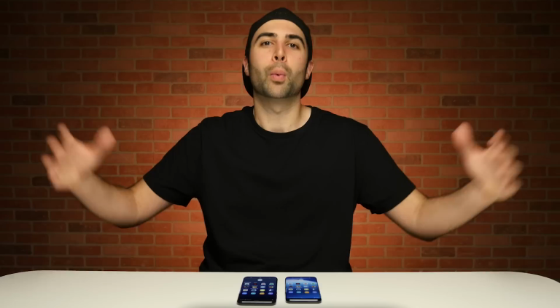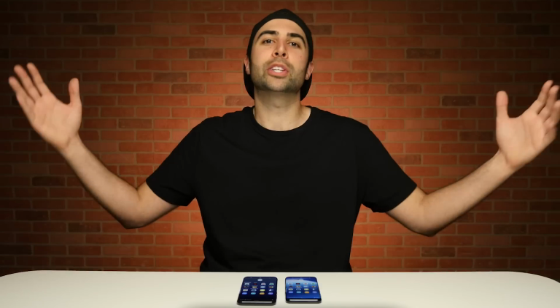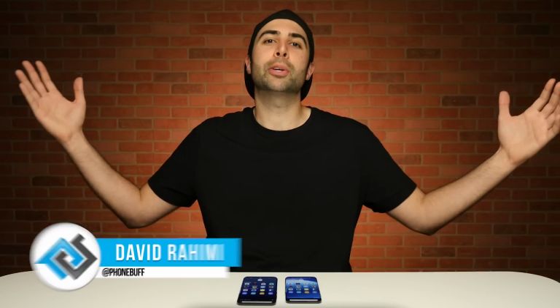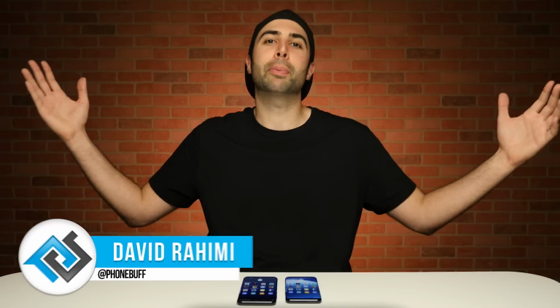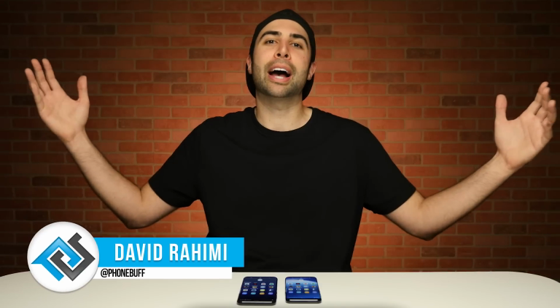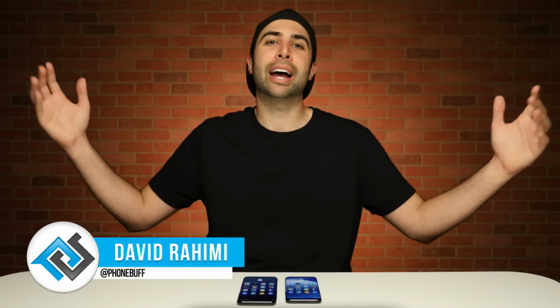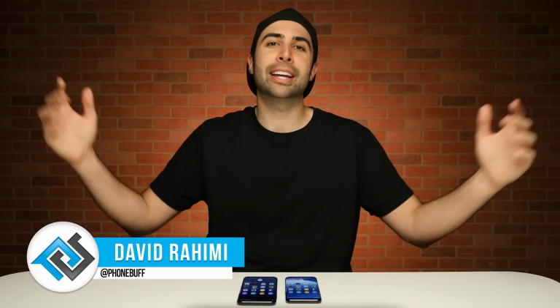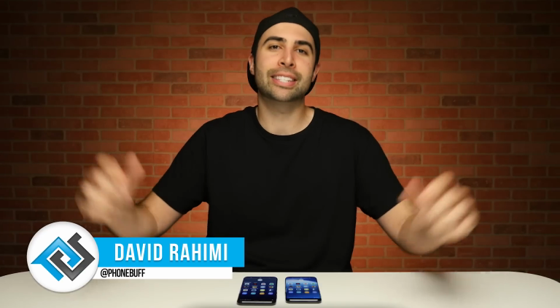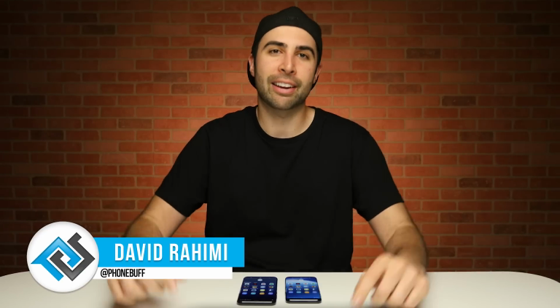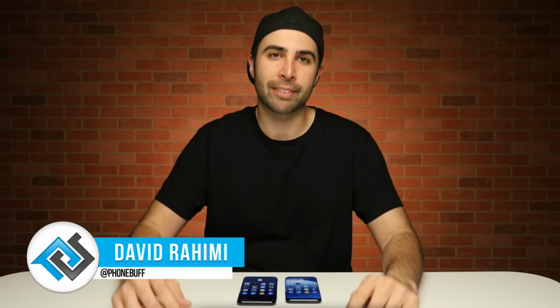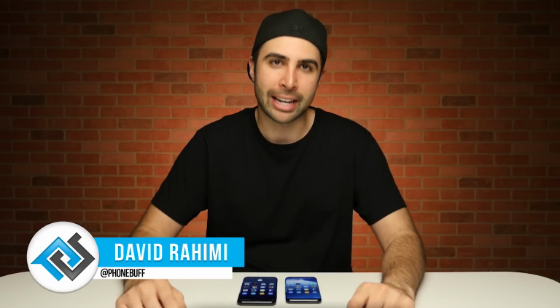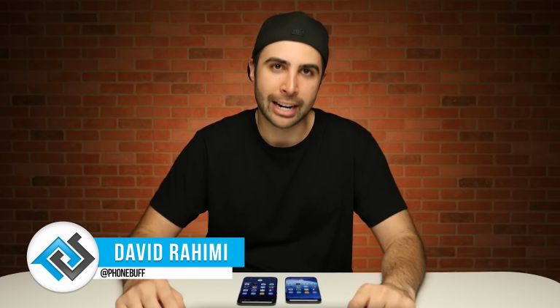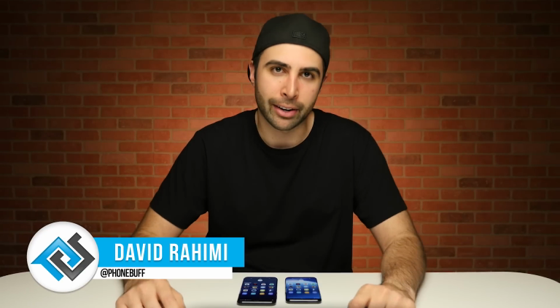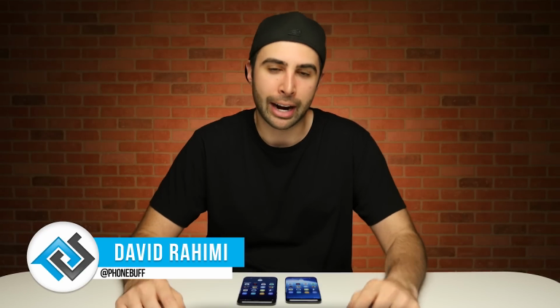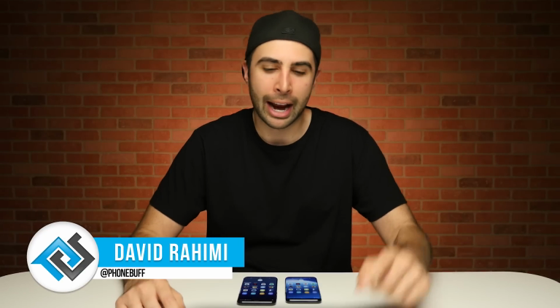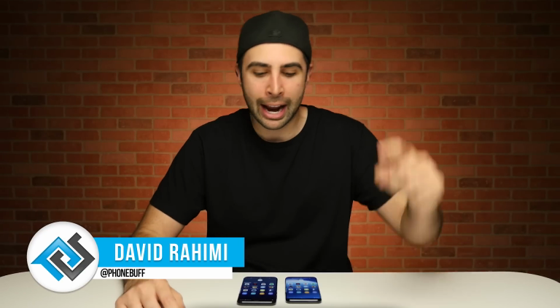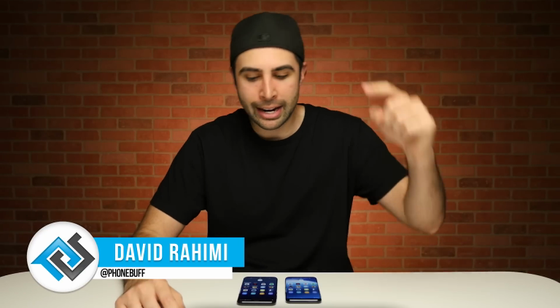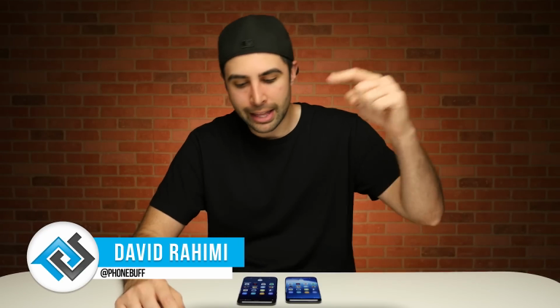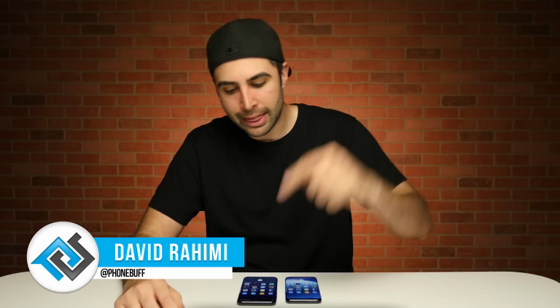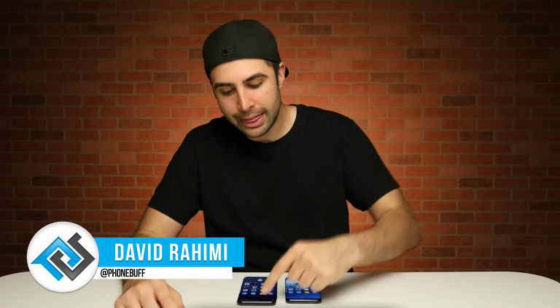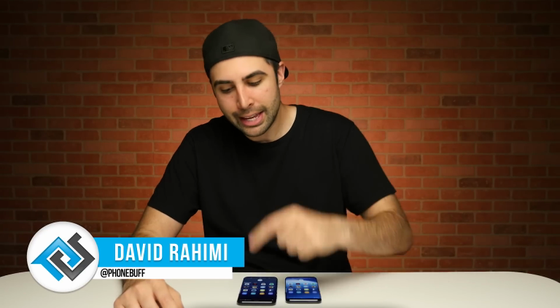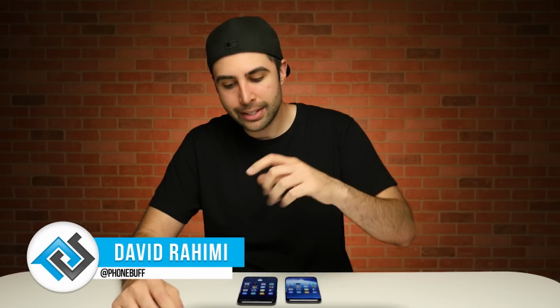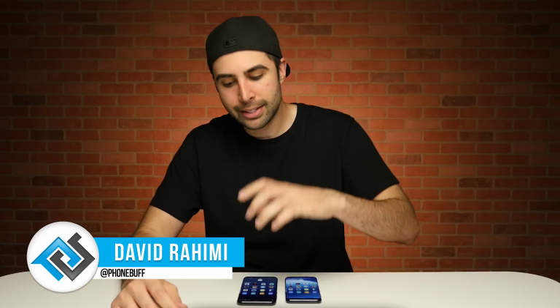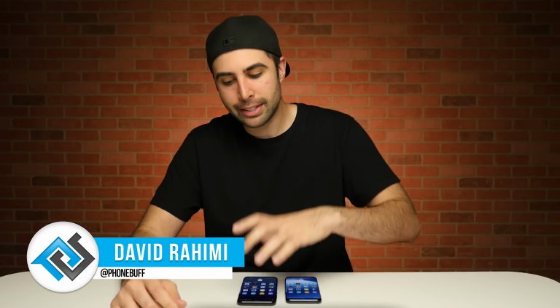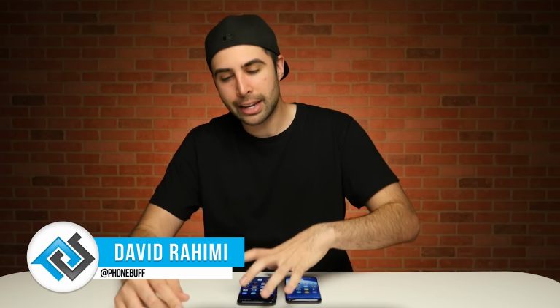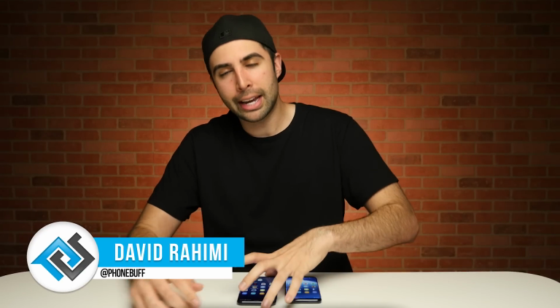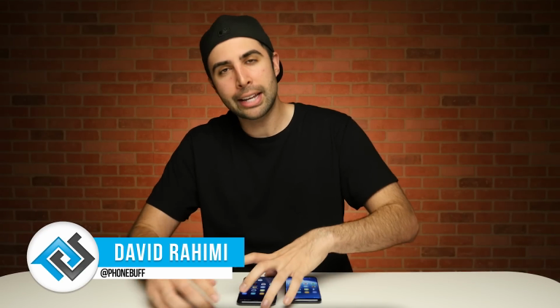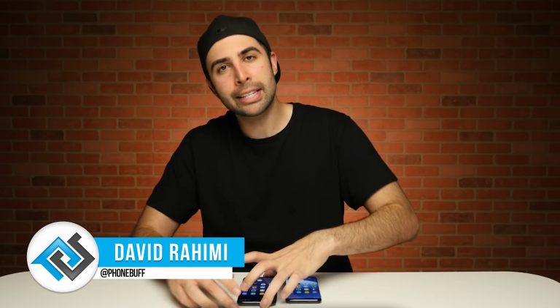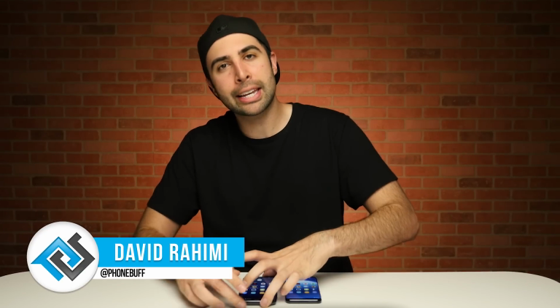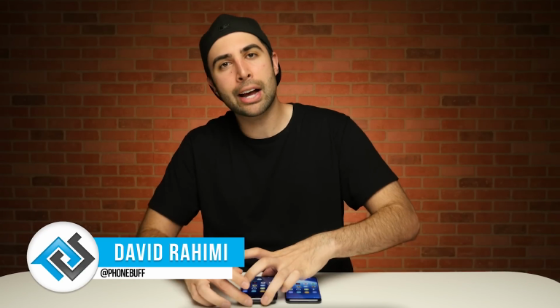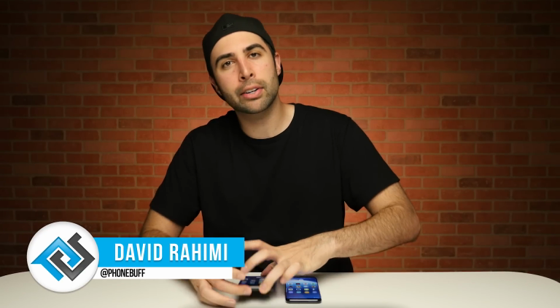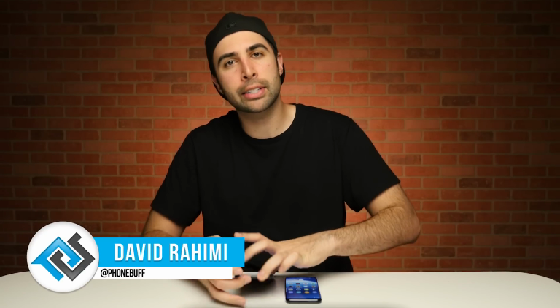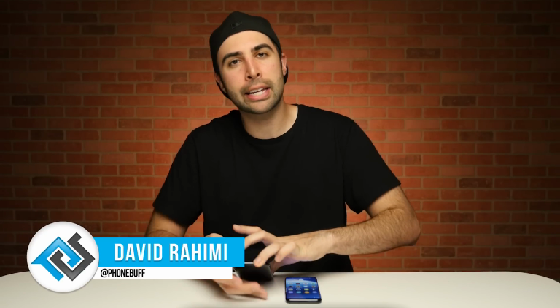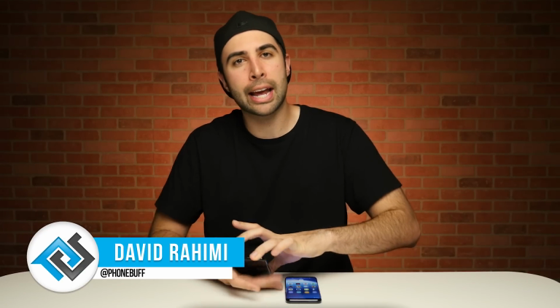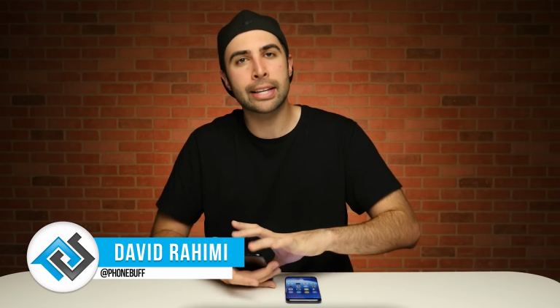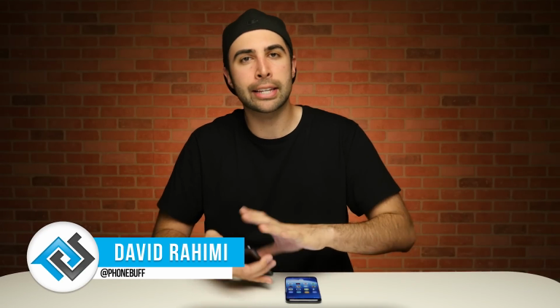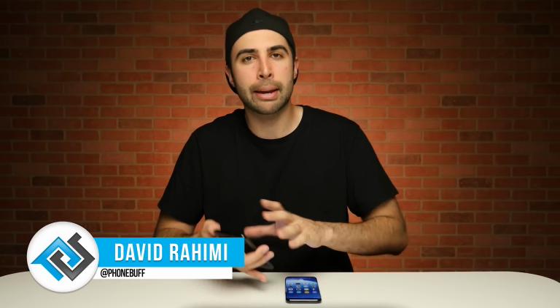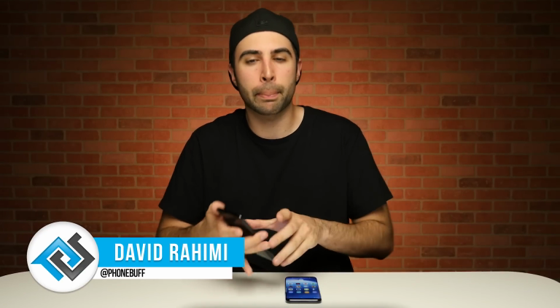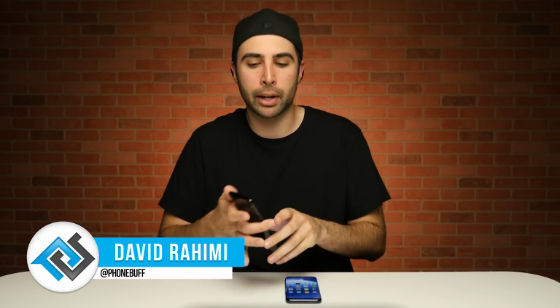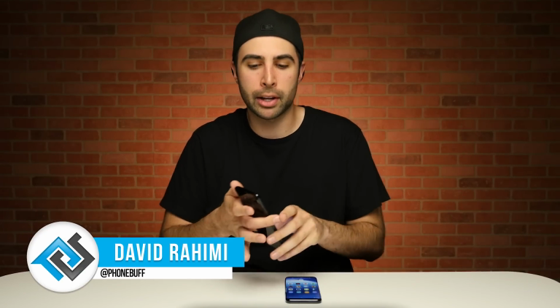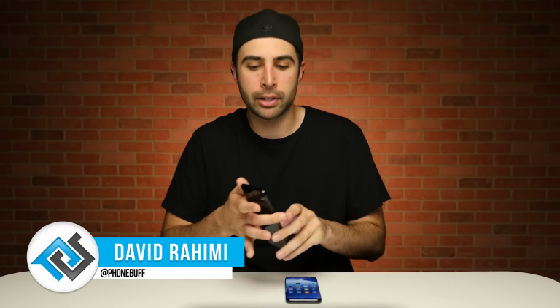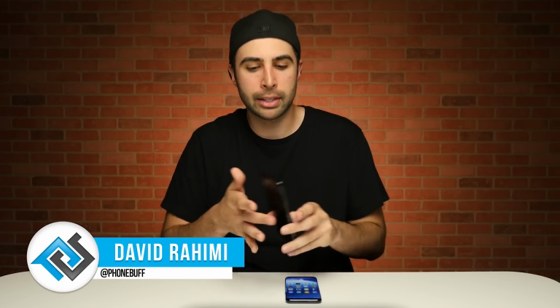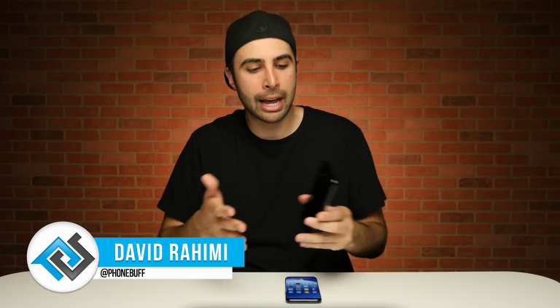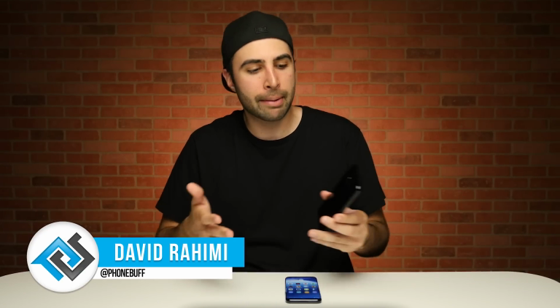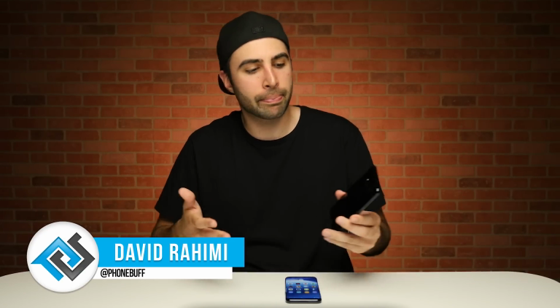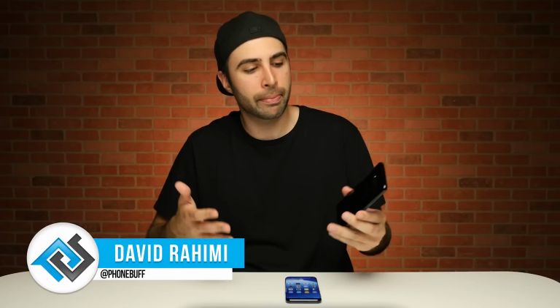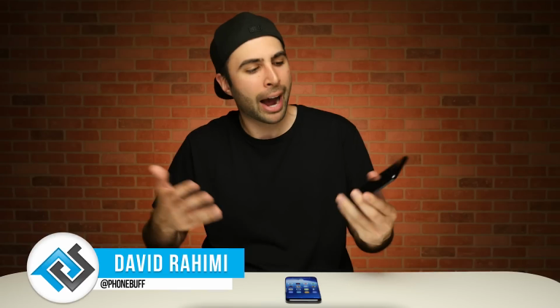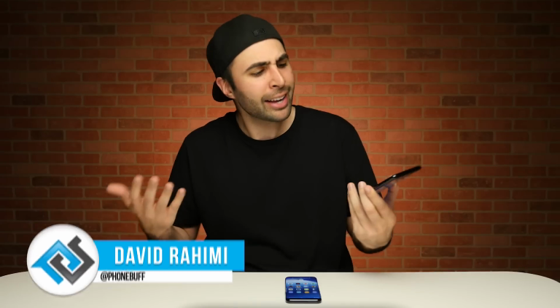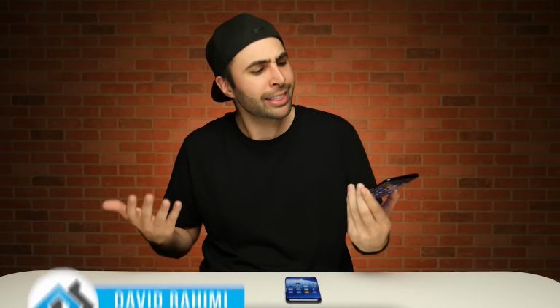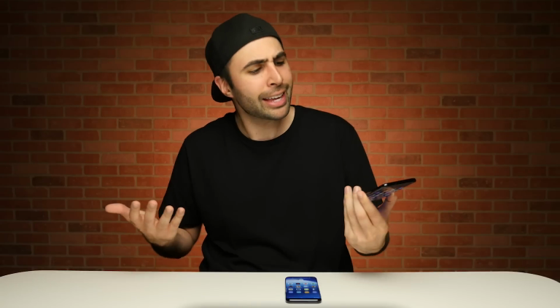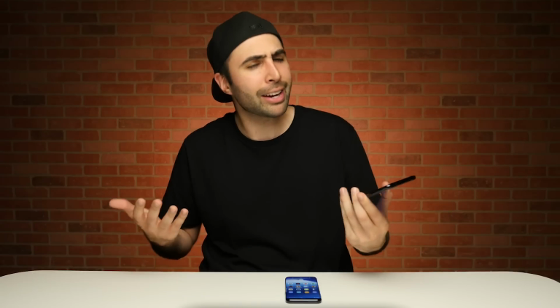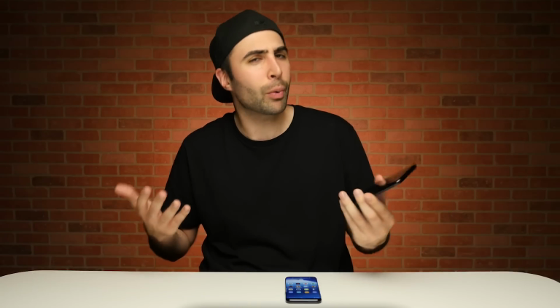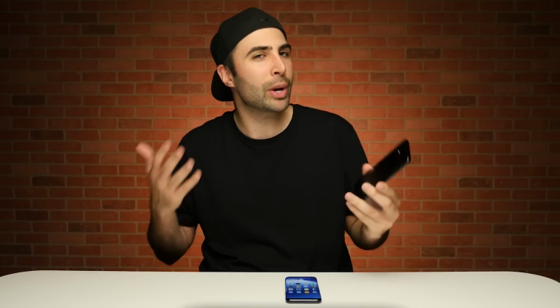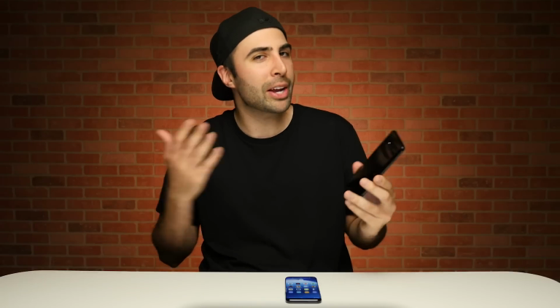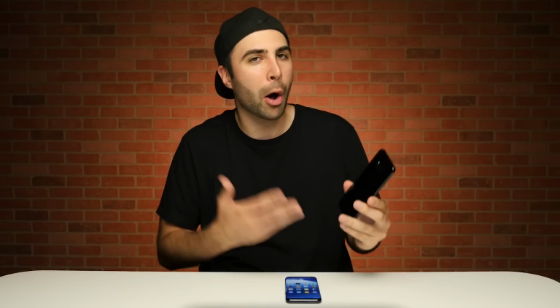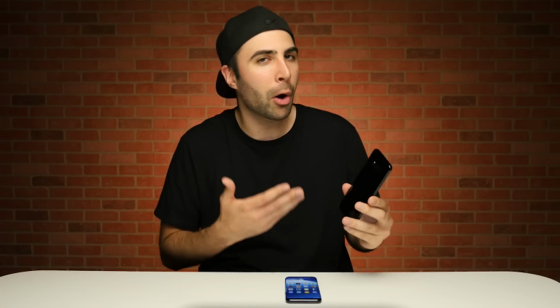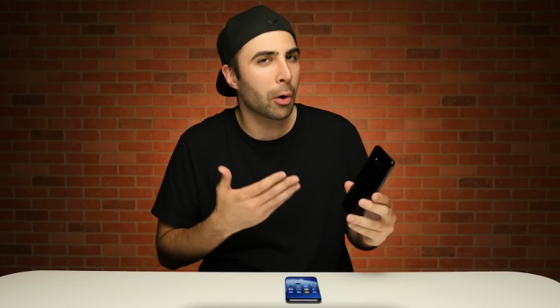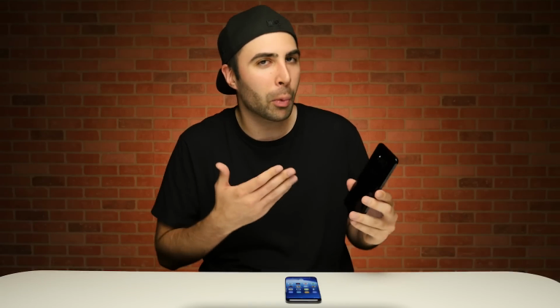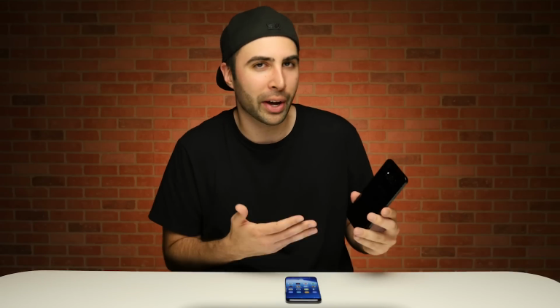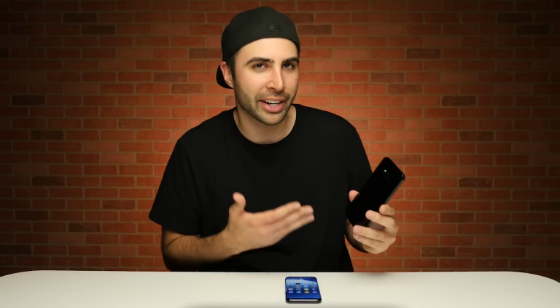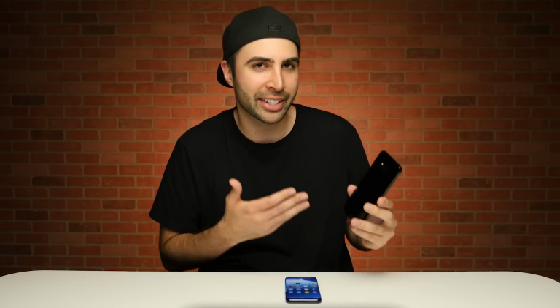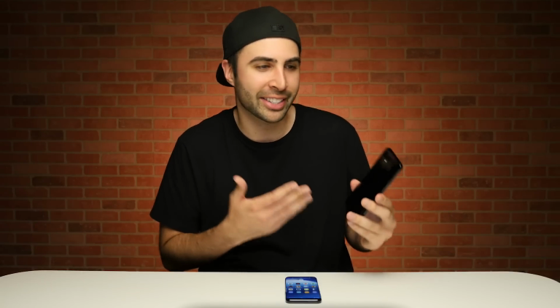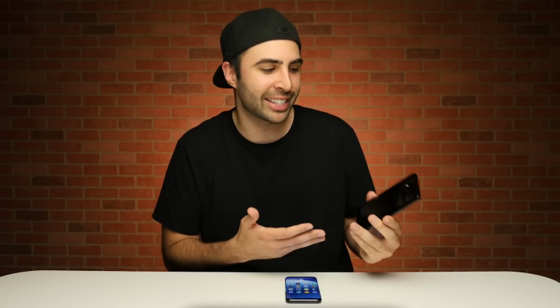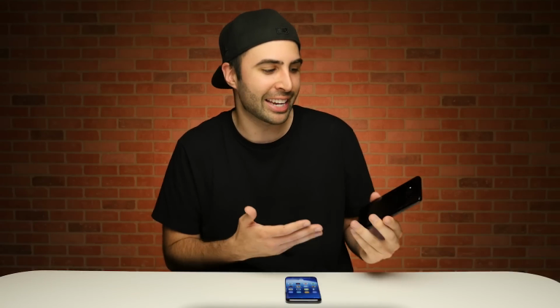What's up guys, David here, and this is the Galaxy S8 Plus that I think we all wanted to see.